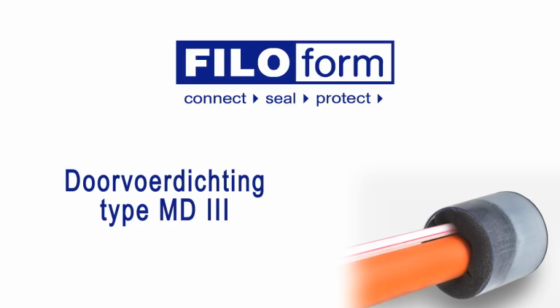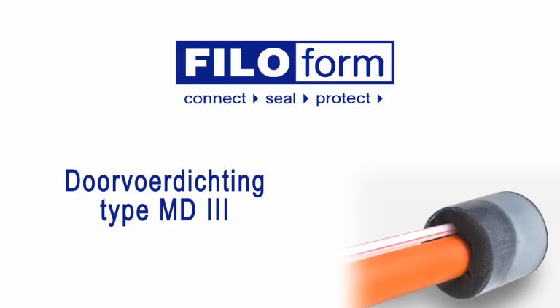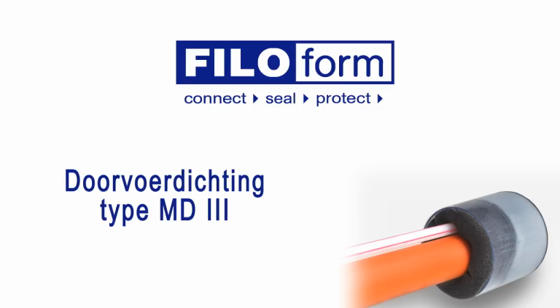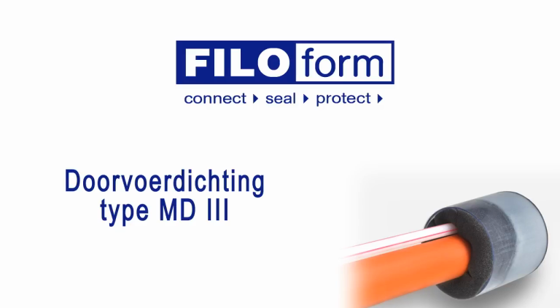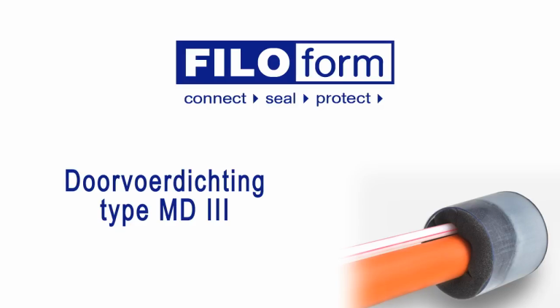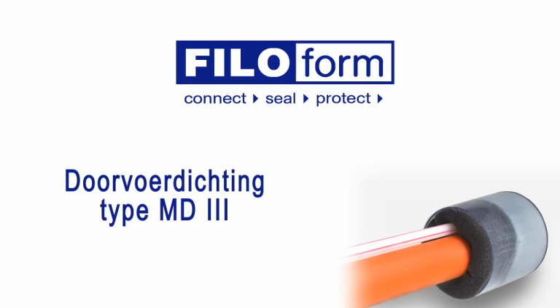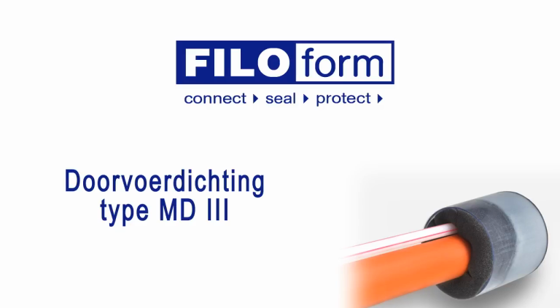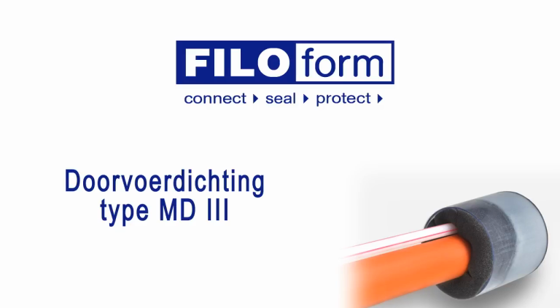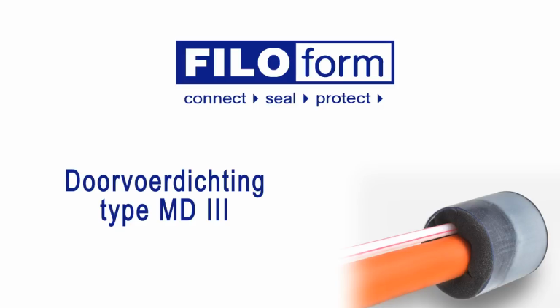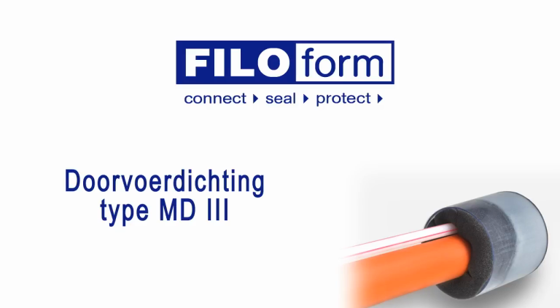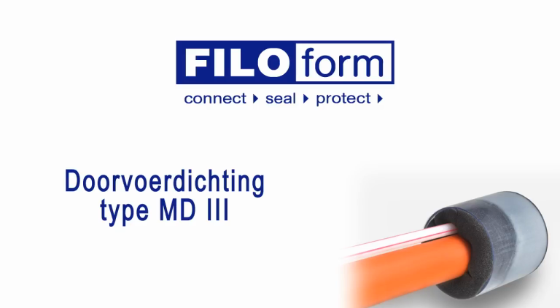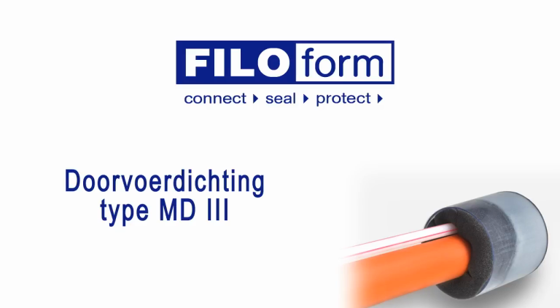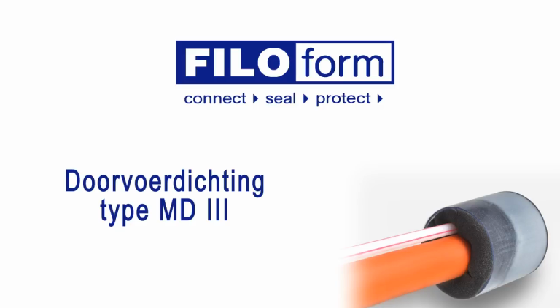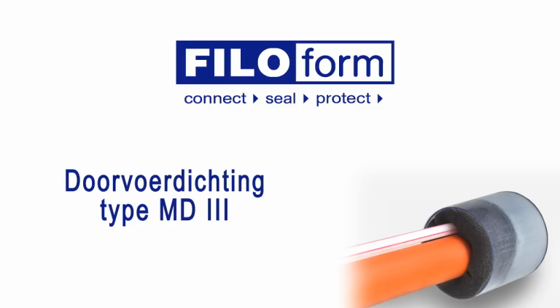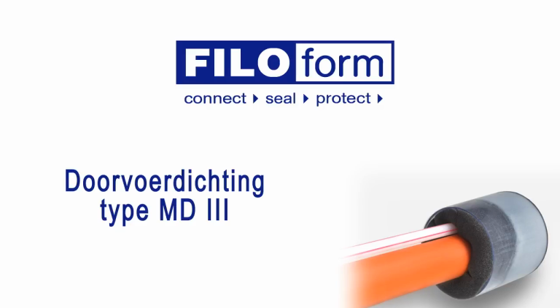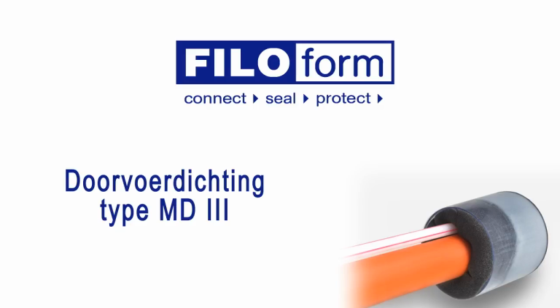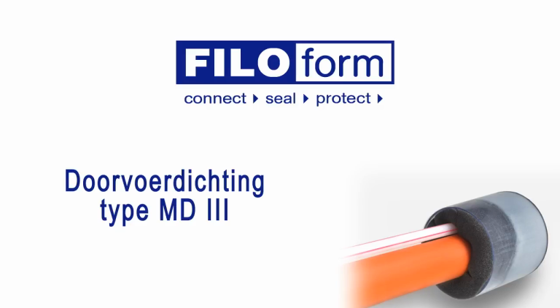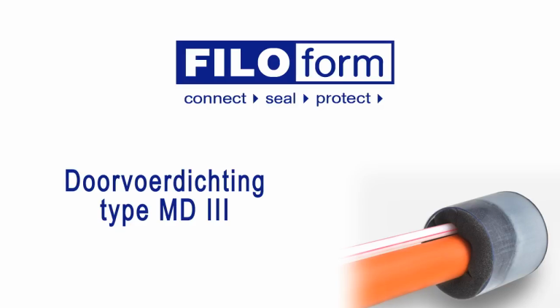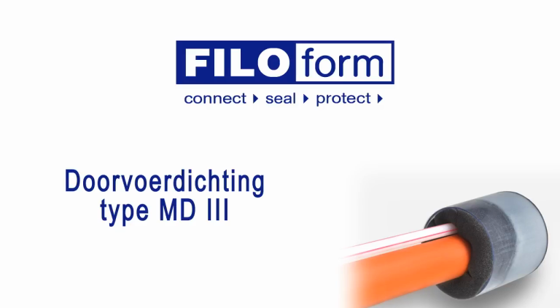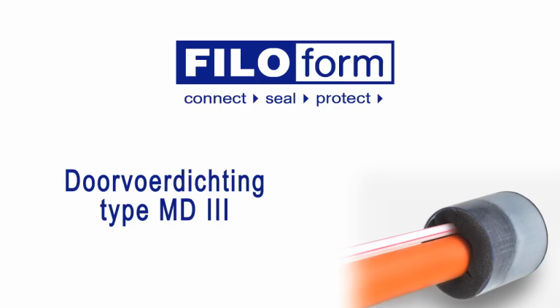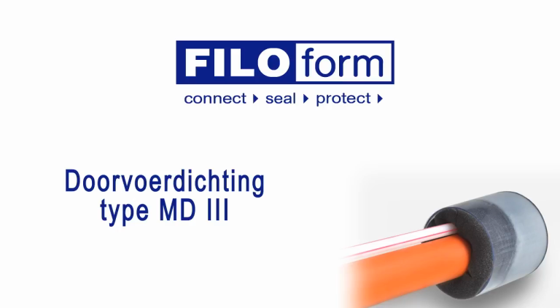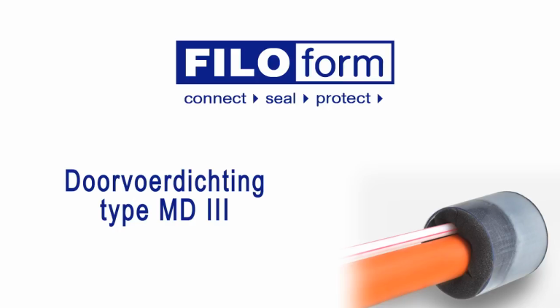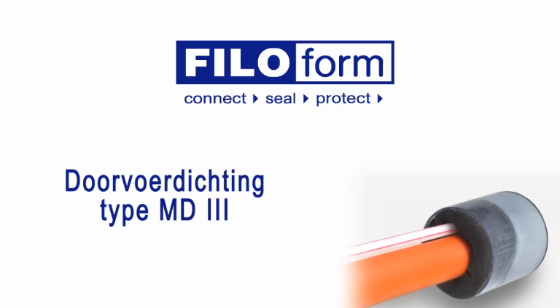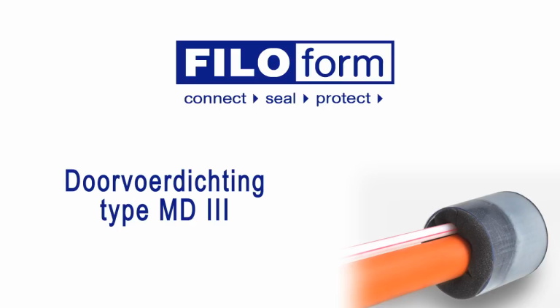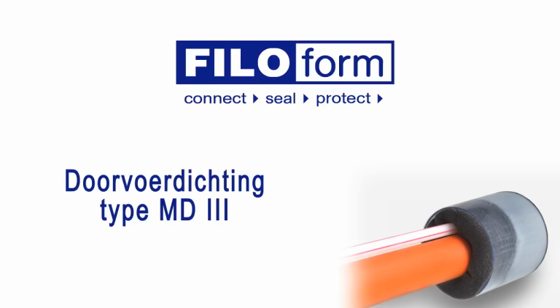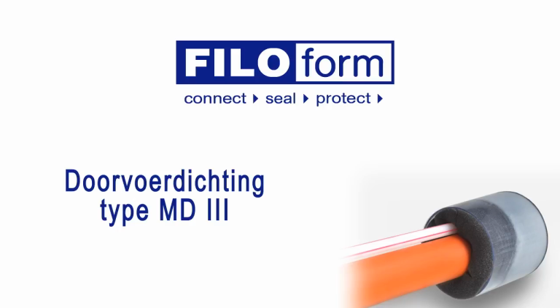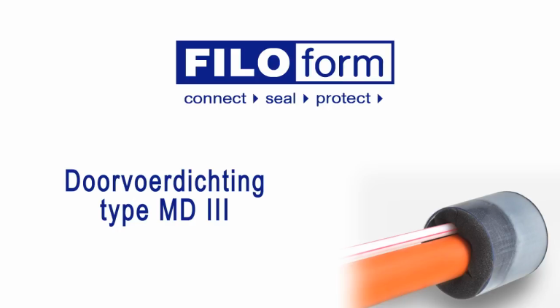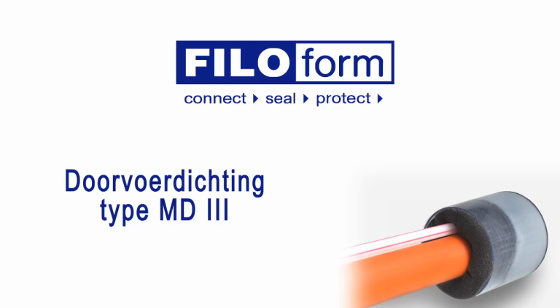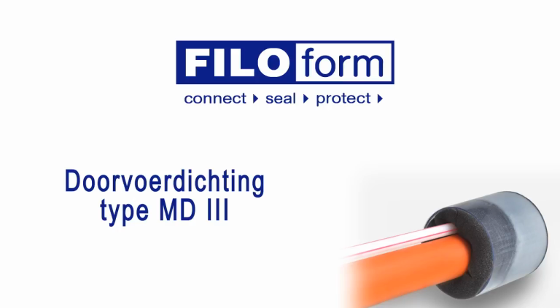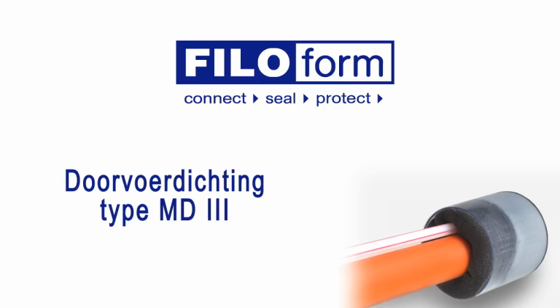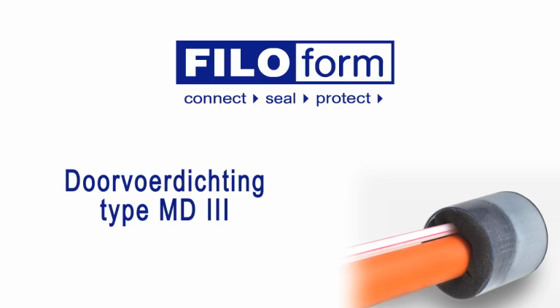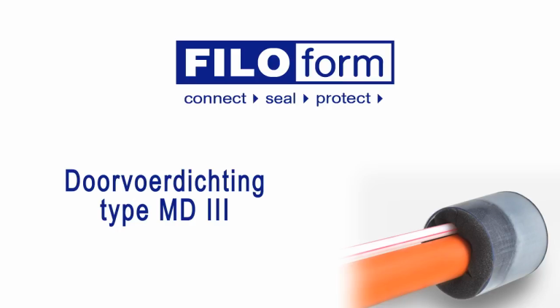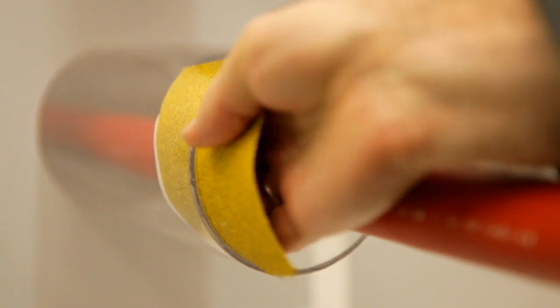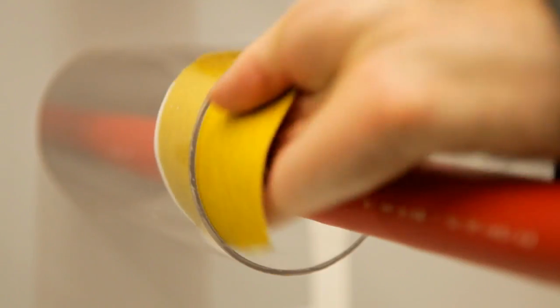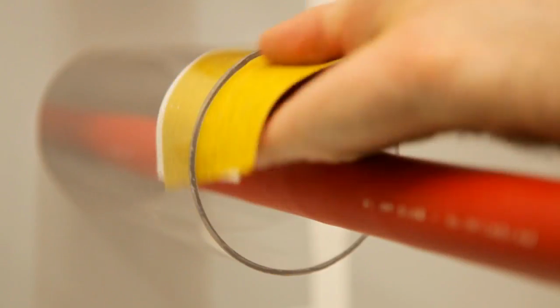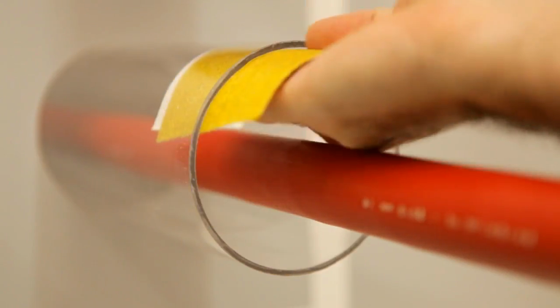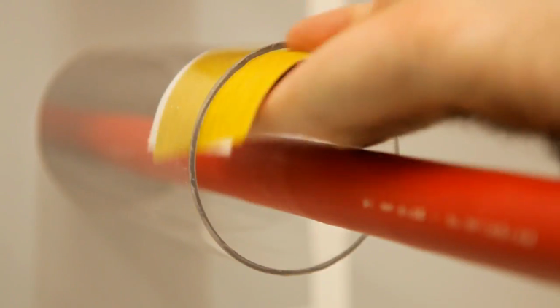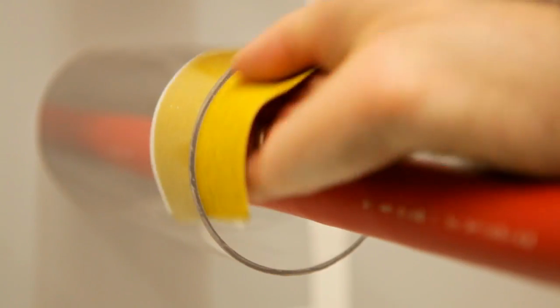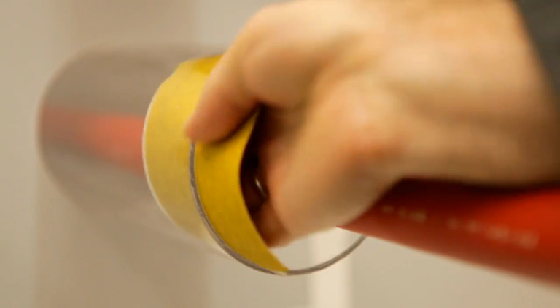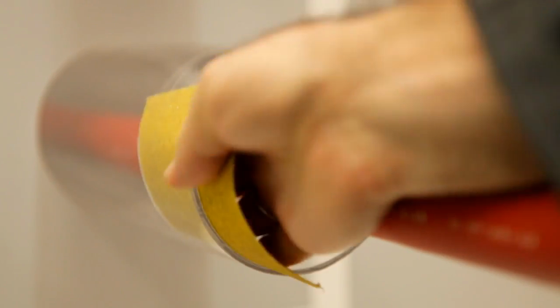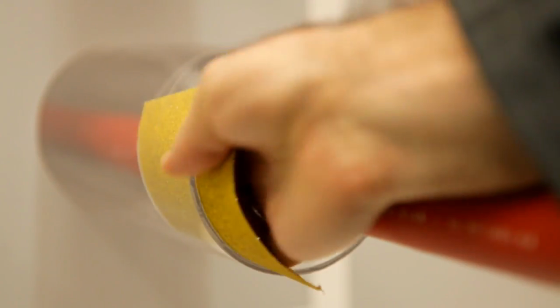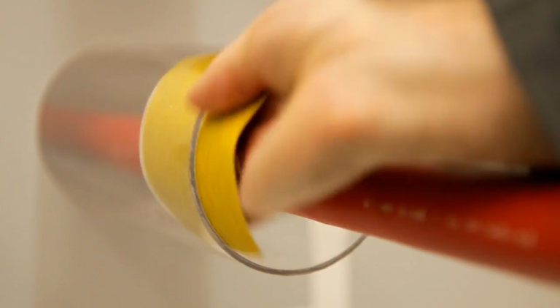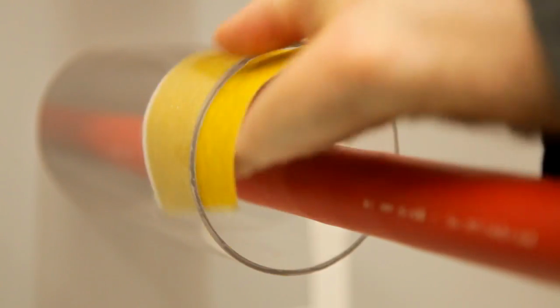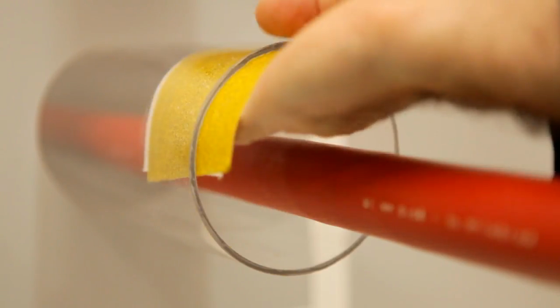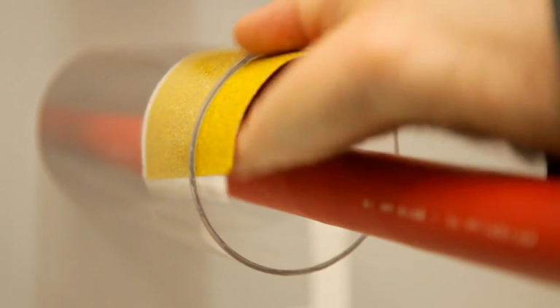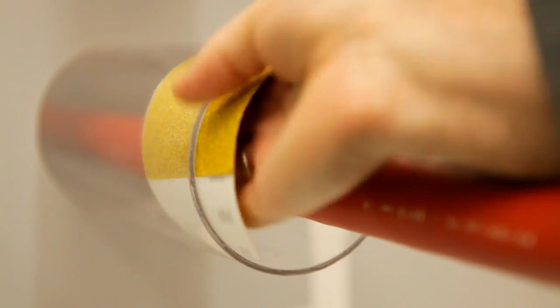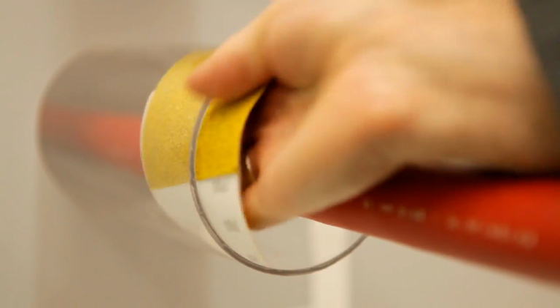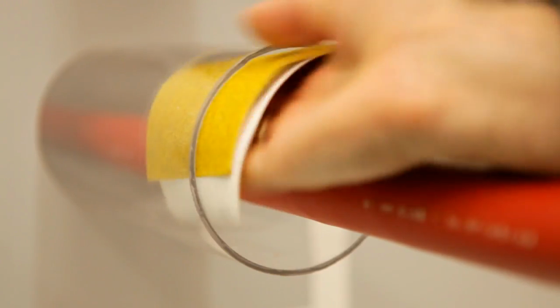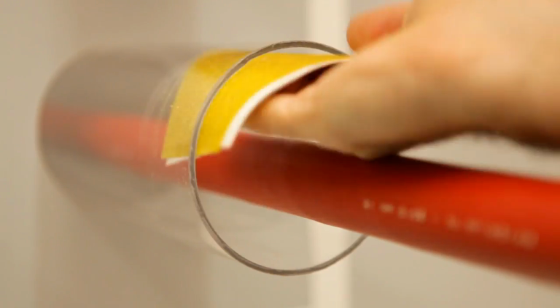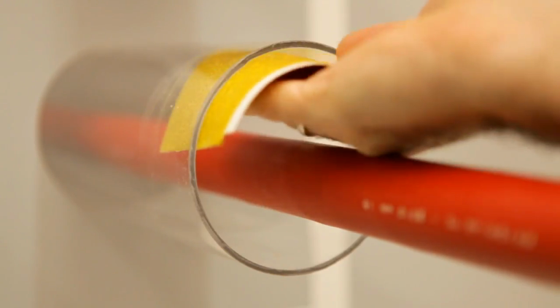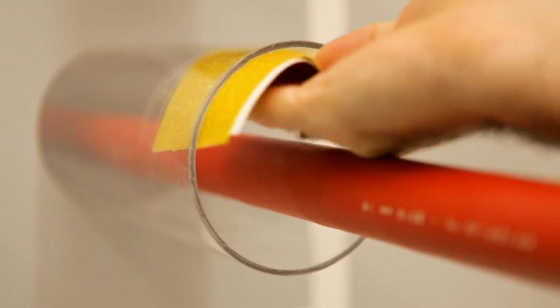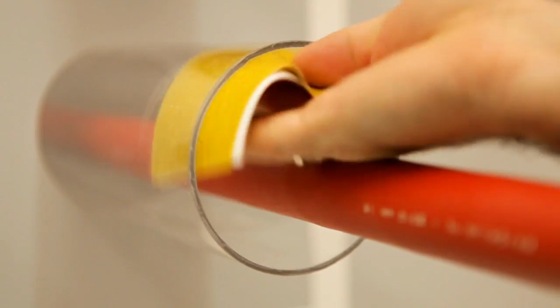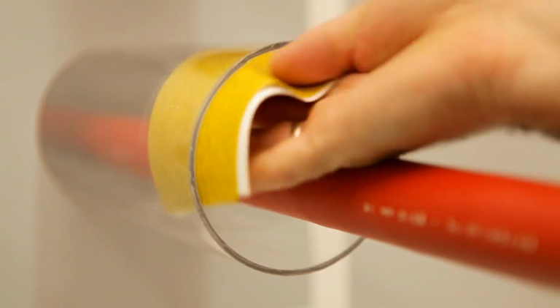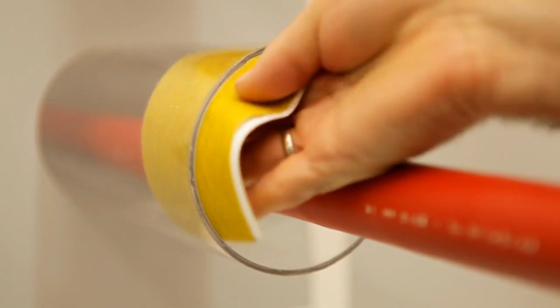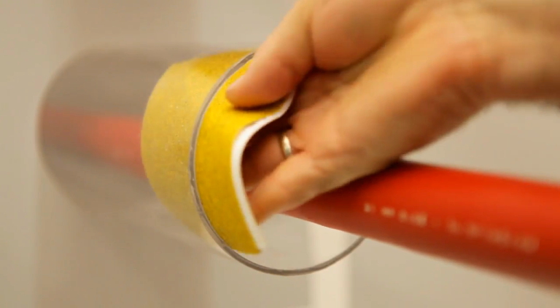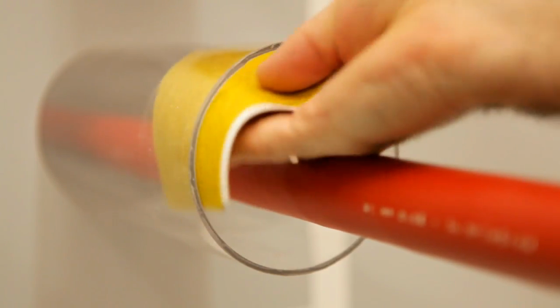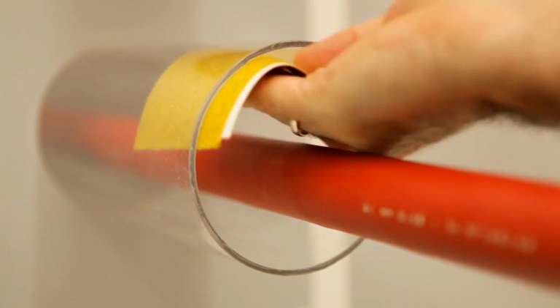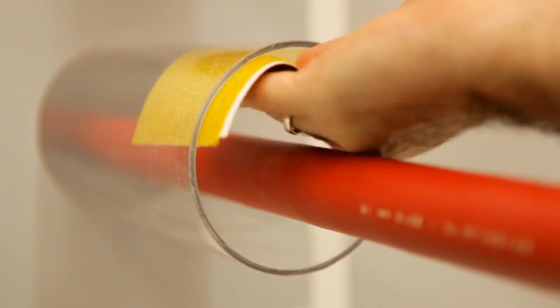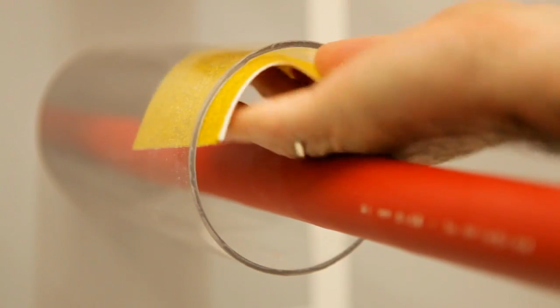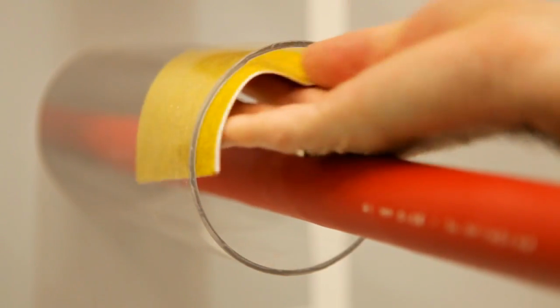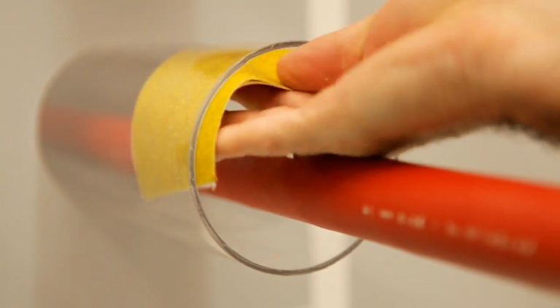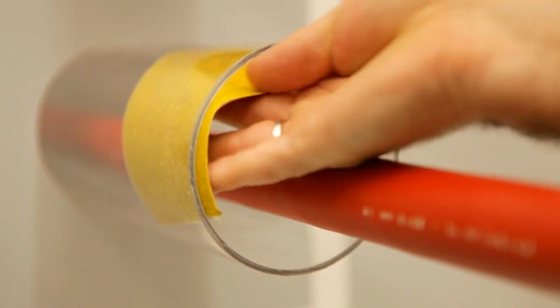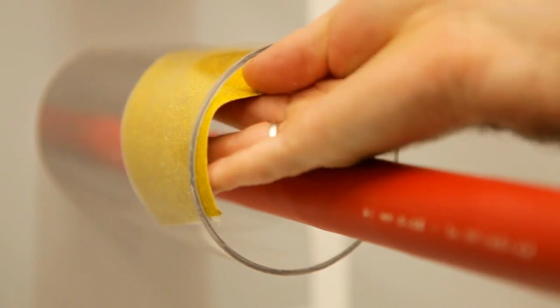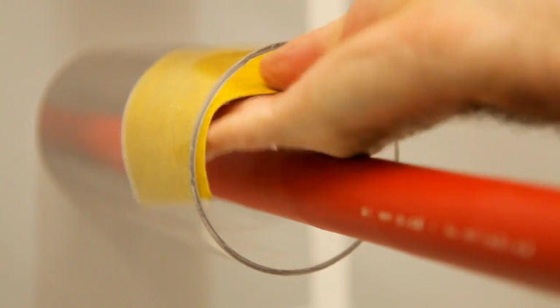Before starting the assembly, clean and dry the wall and the duct. Give the duct, cables or pipes a key with the sandpaper.